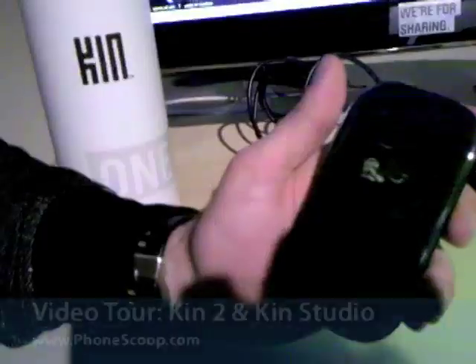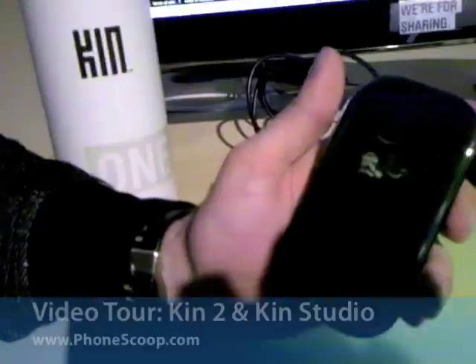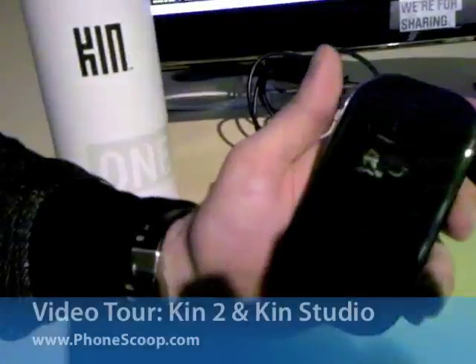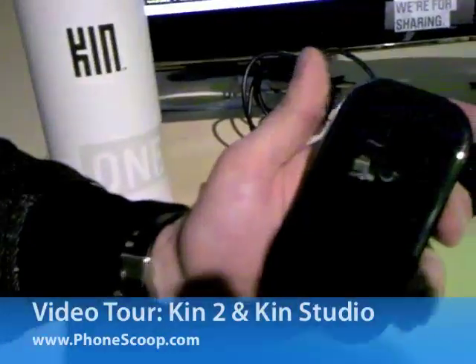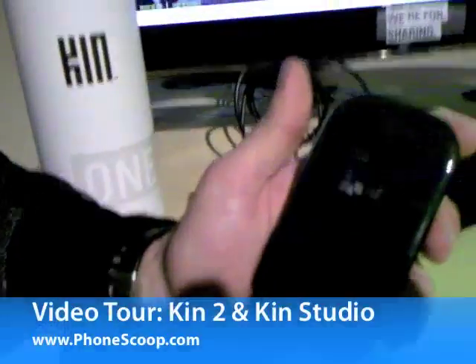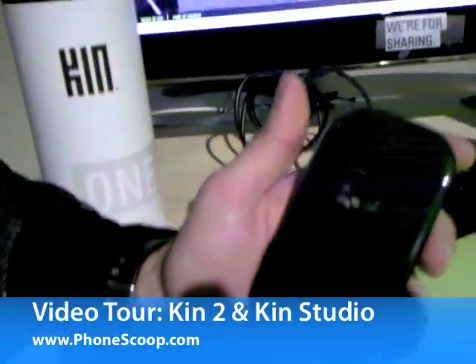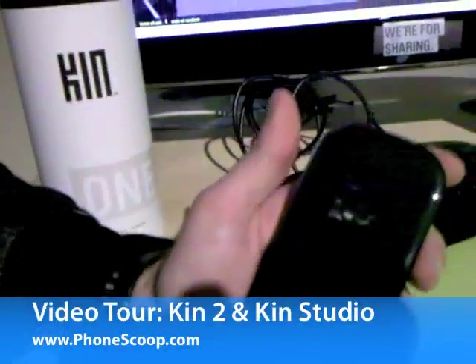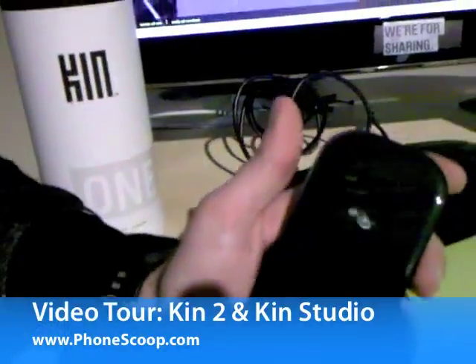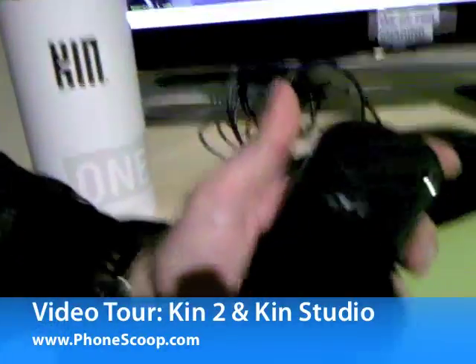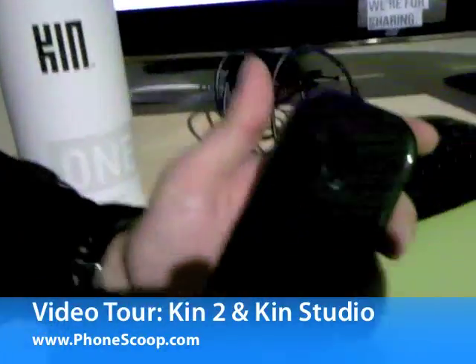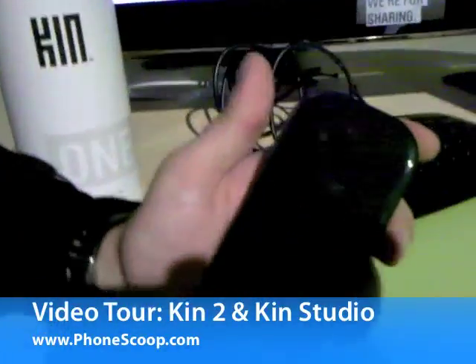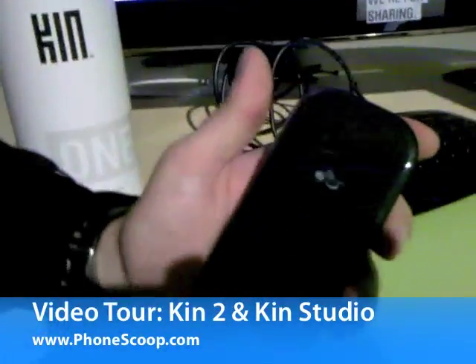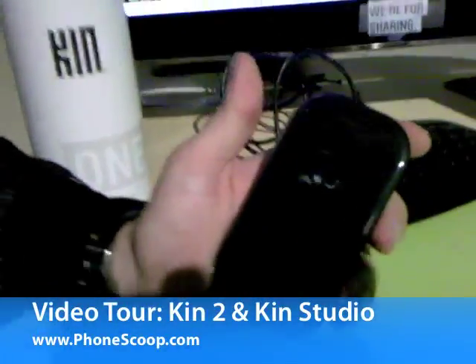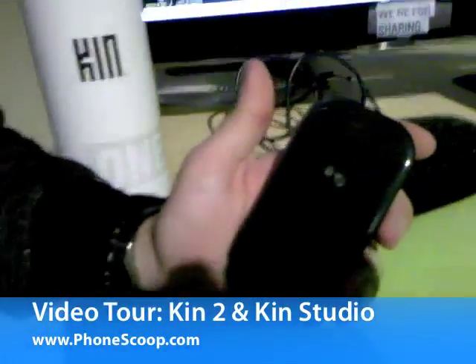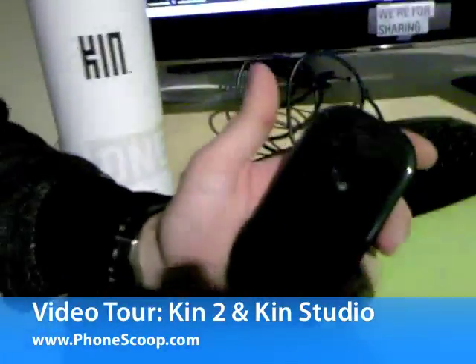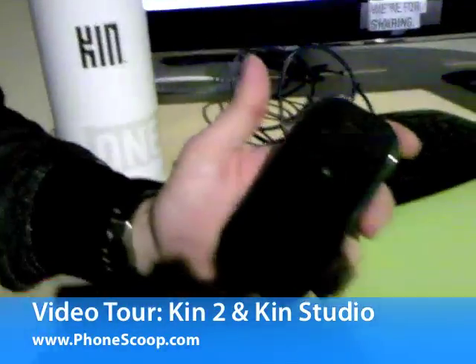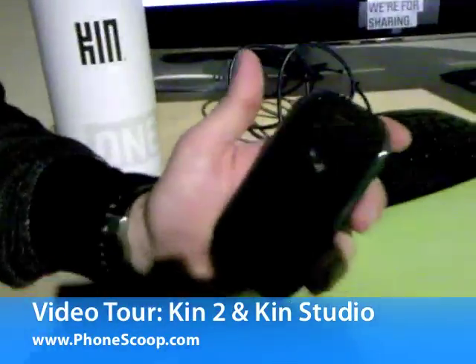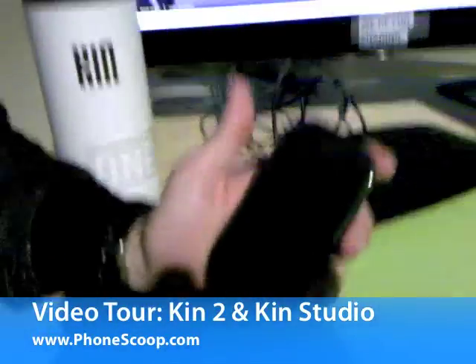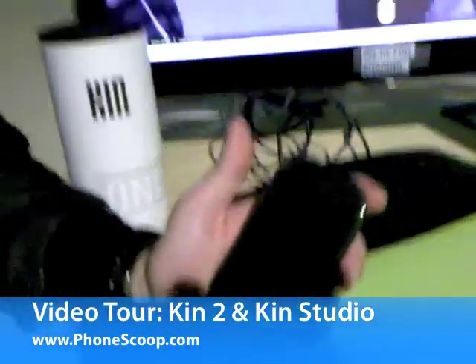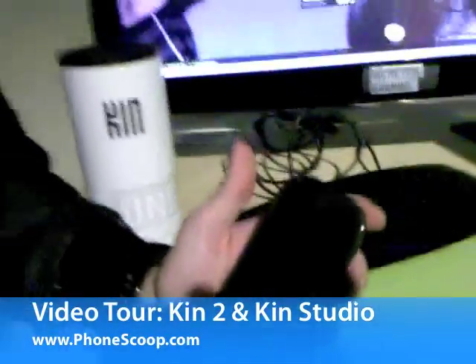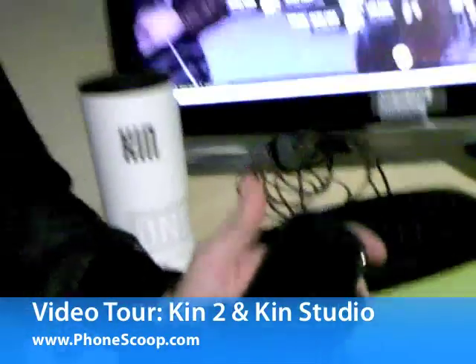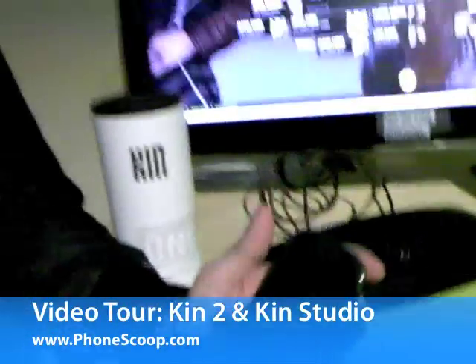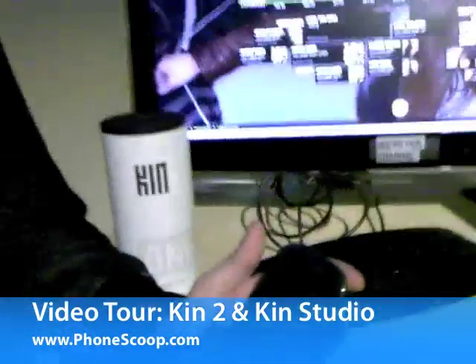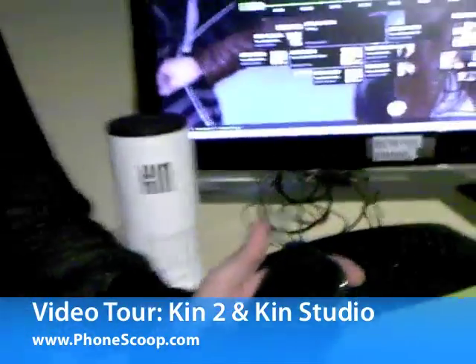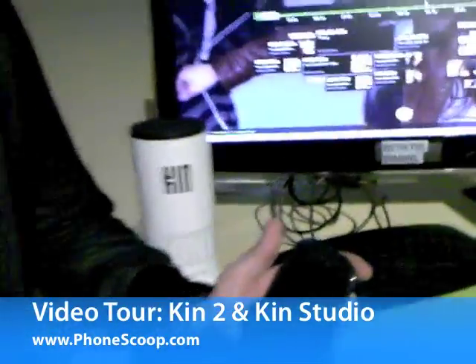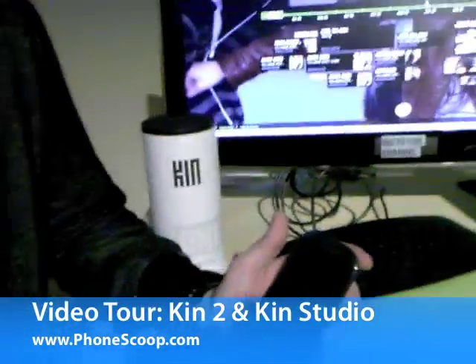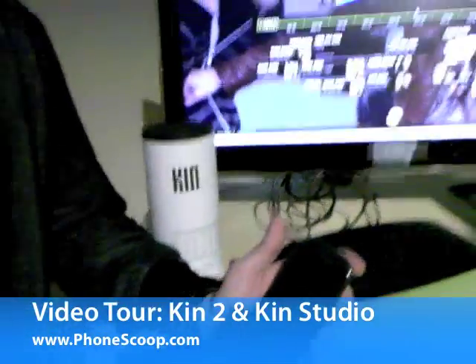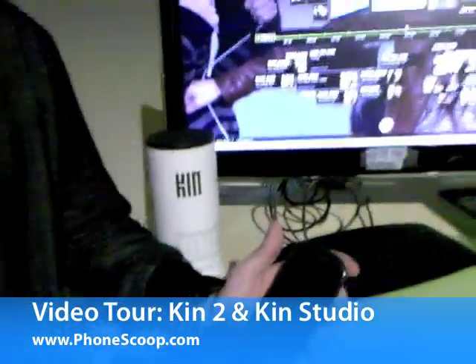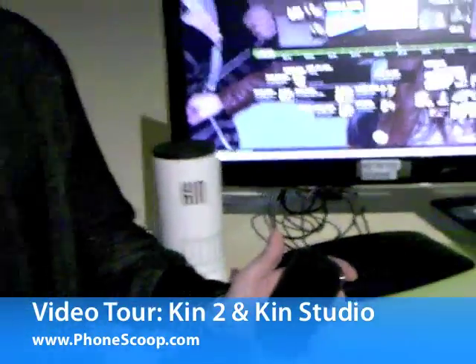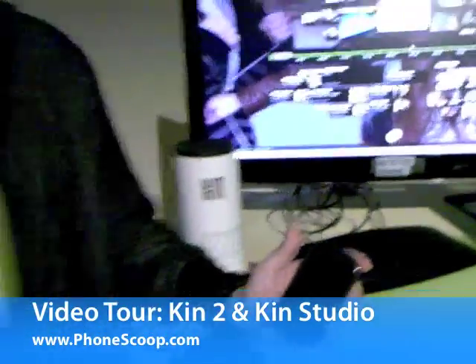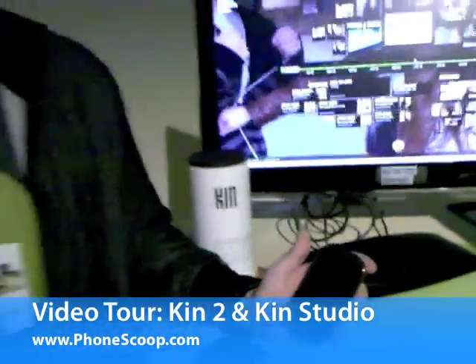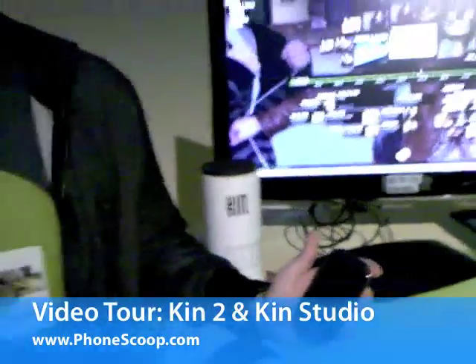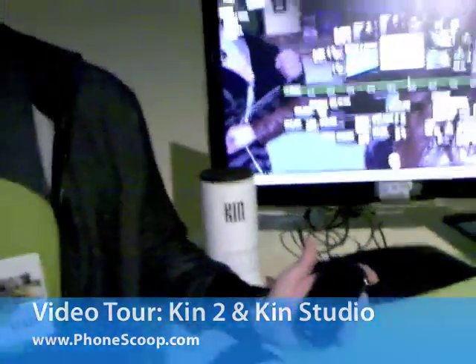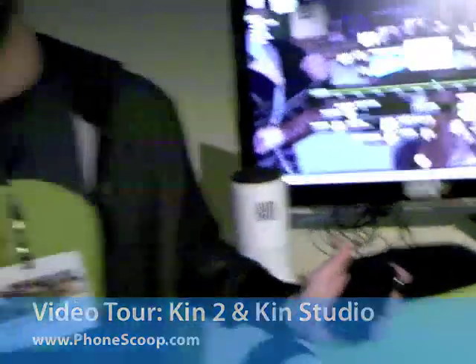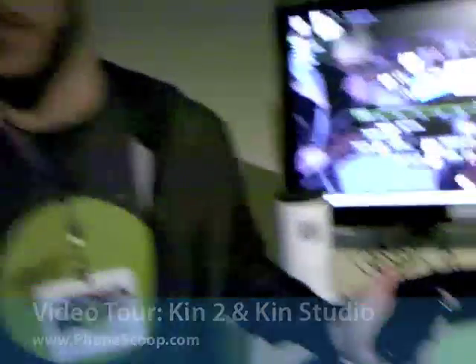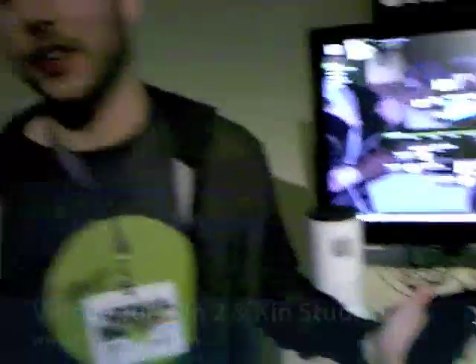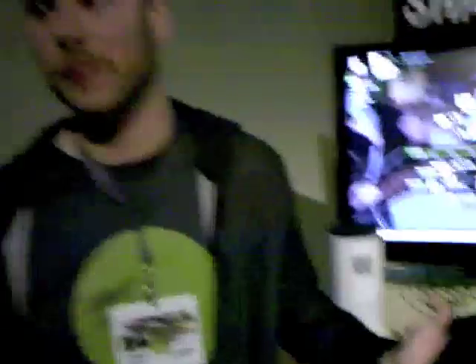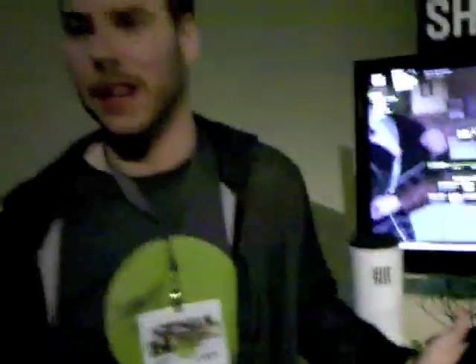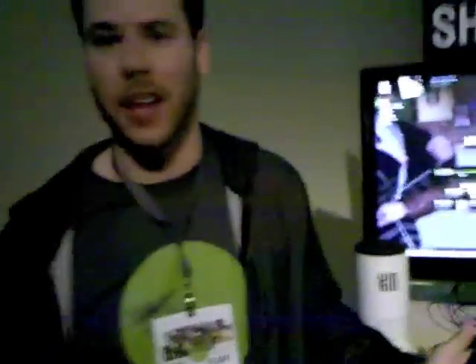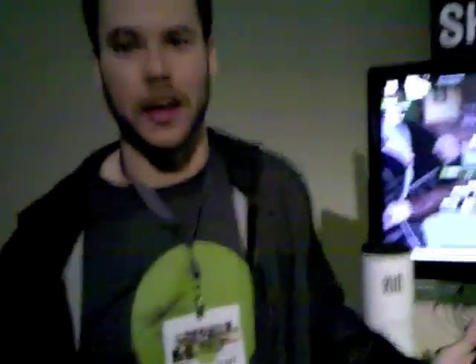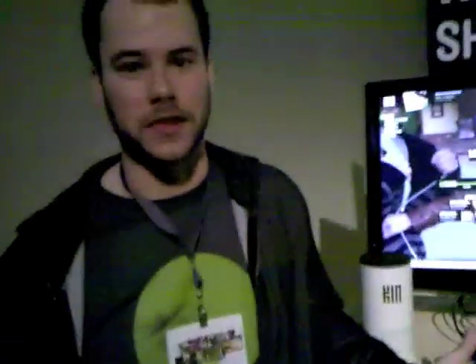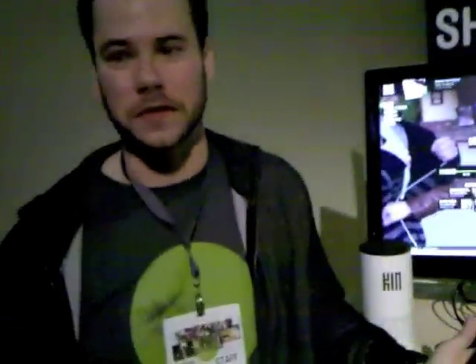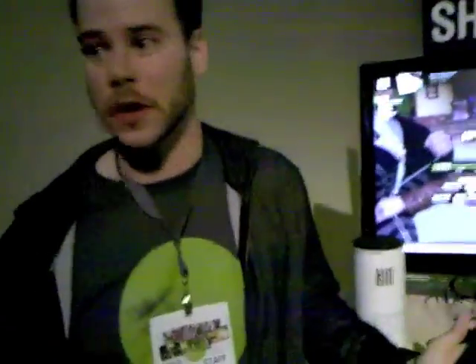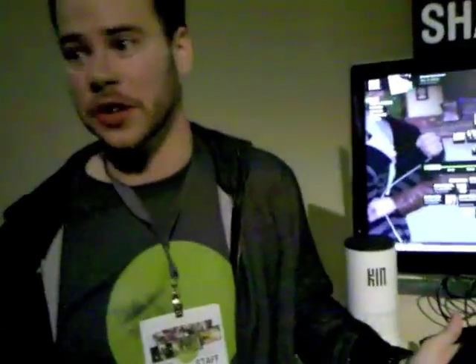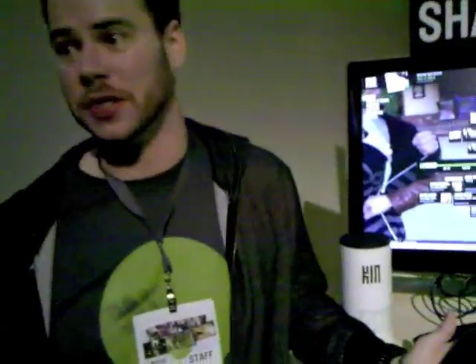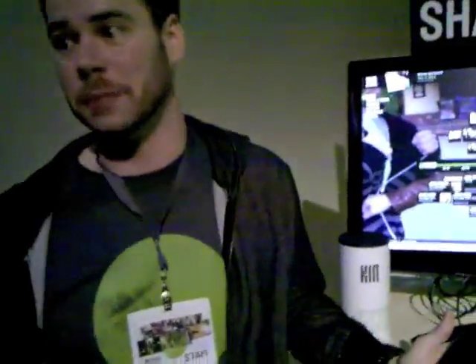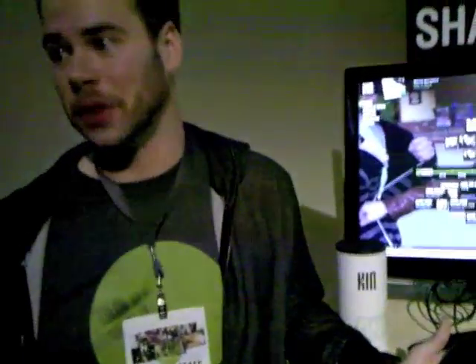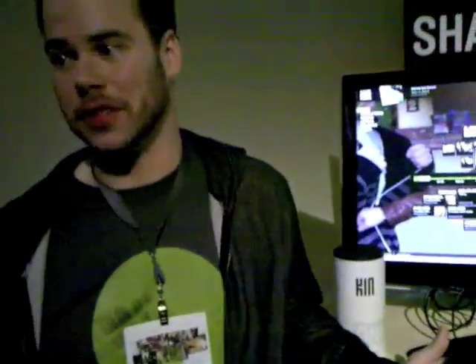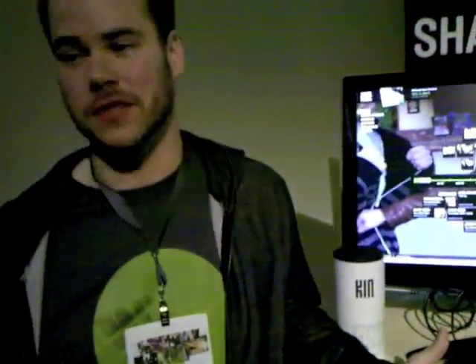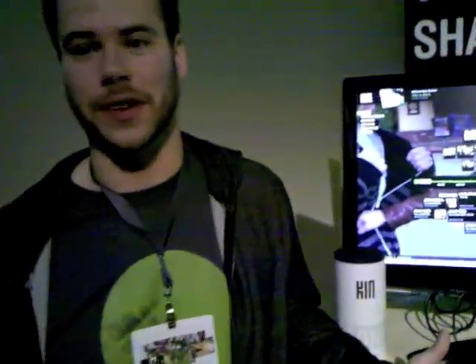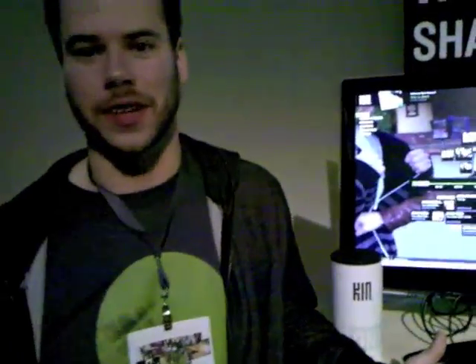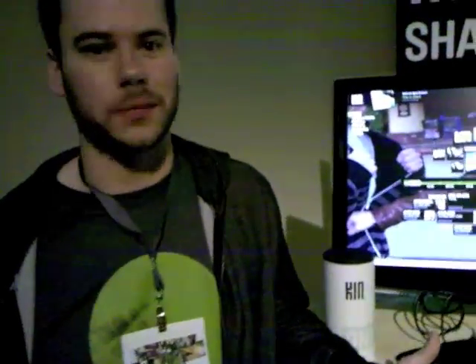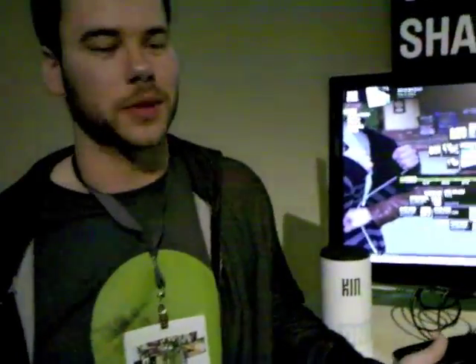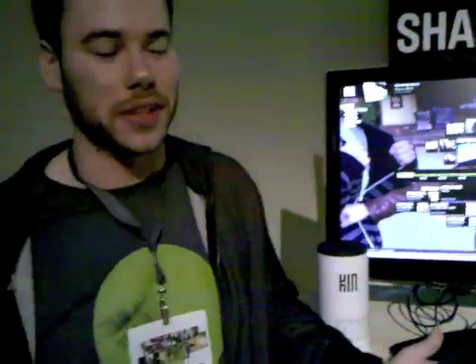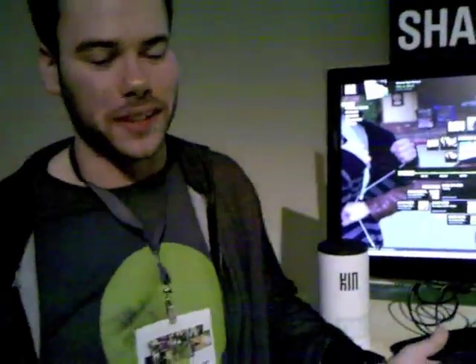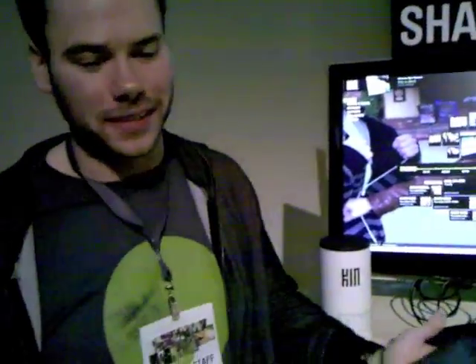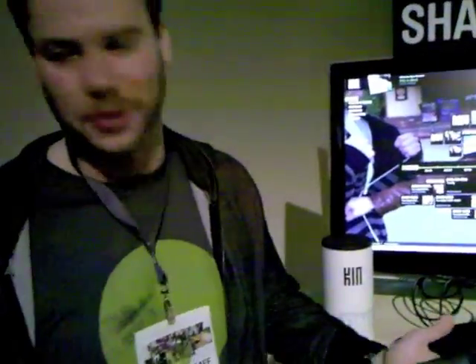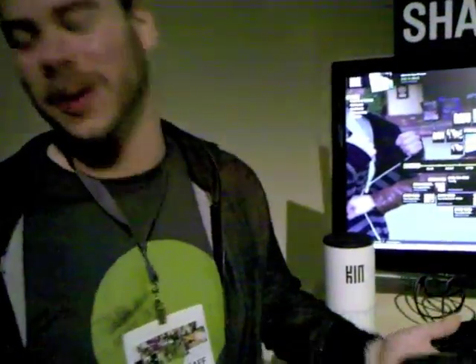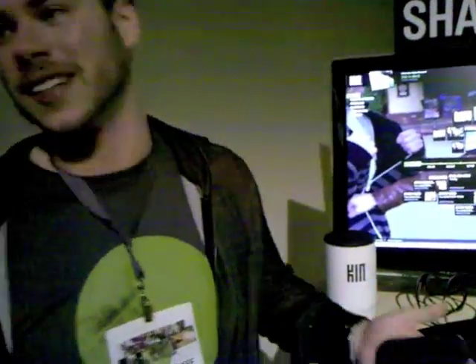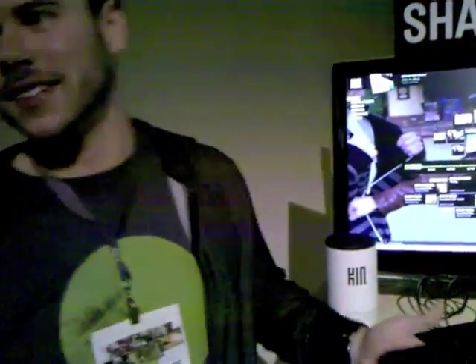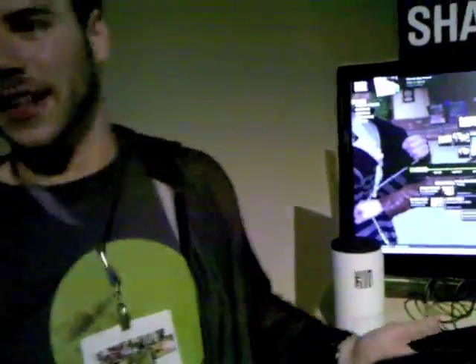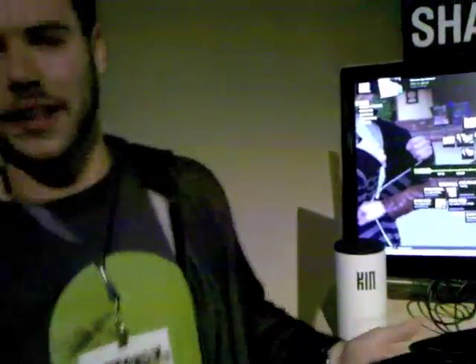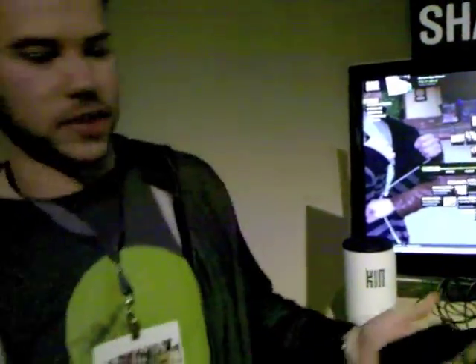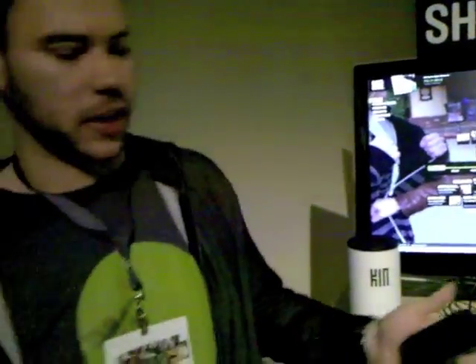My name is Michael Ducker and I'm a program manager with Kin. I spent the last year of my life devoted to building this phone that I'm really quite excited to share with you.